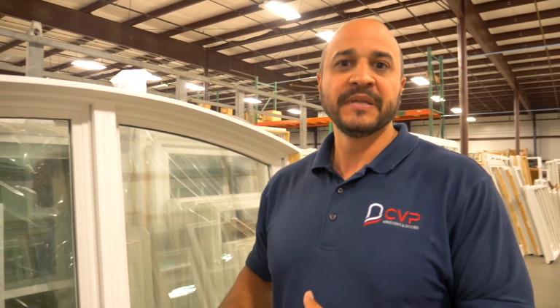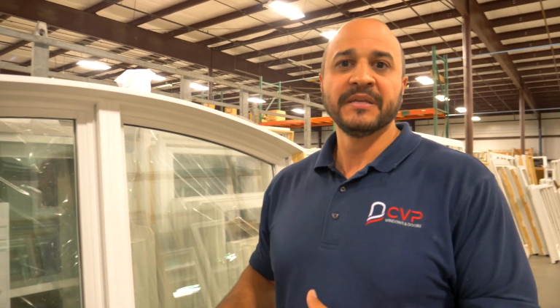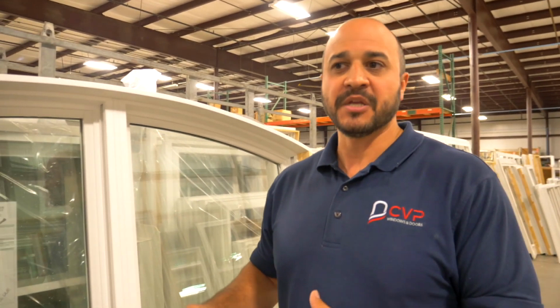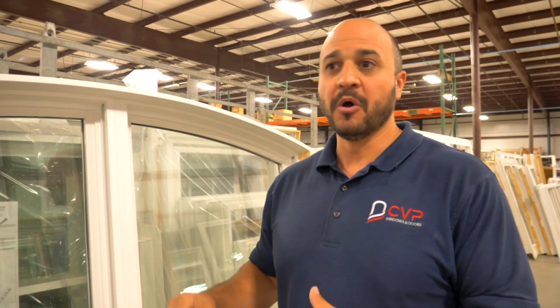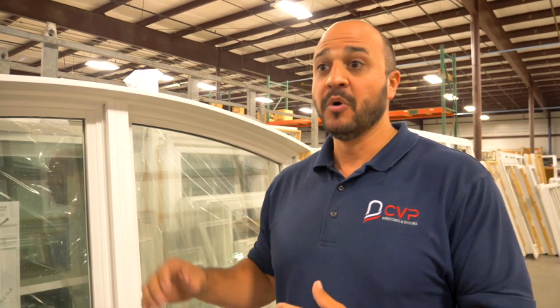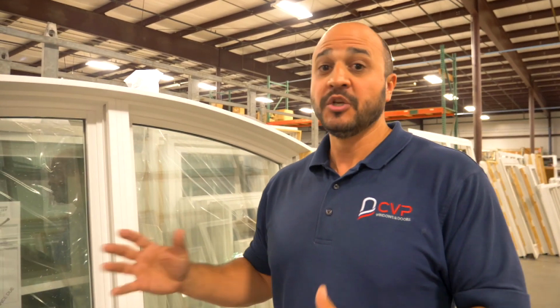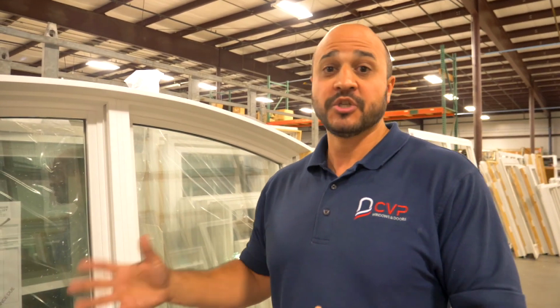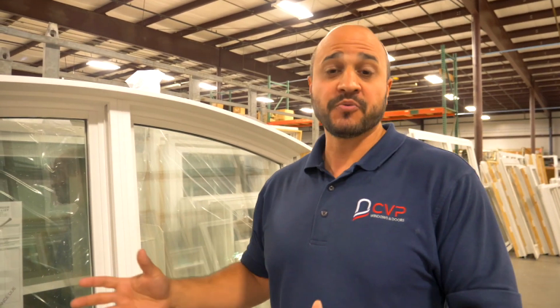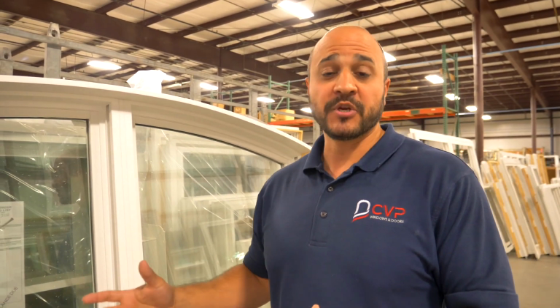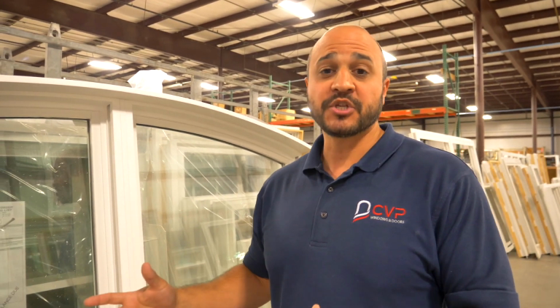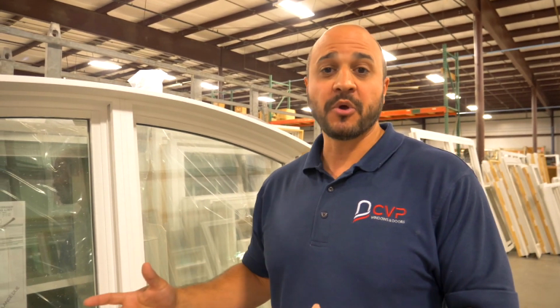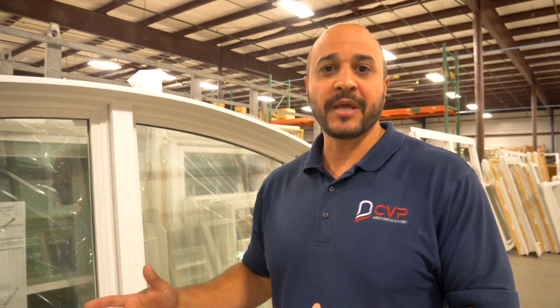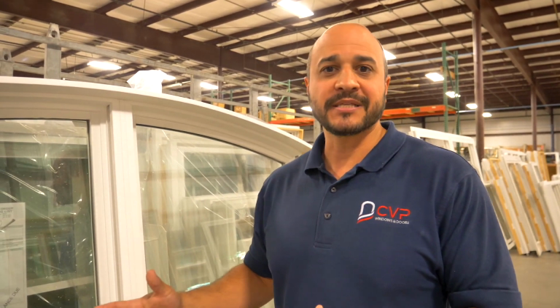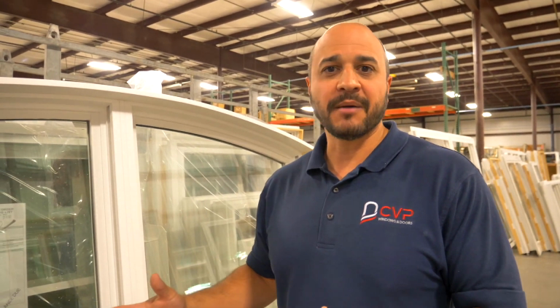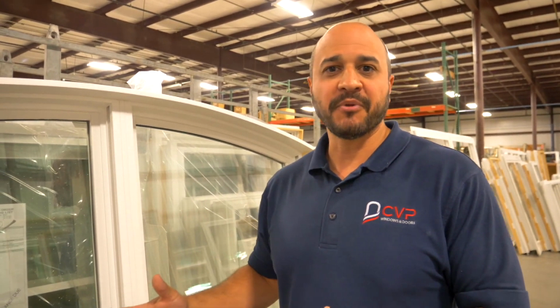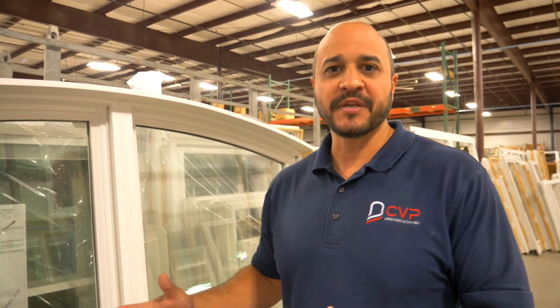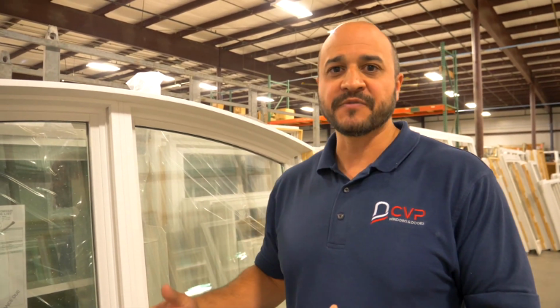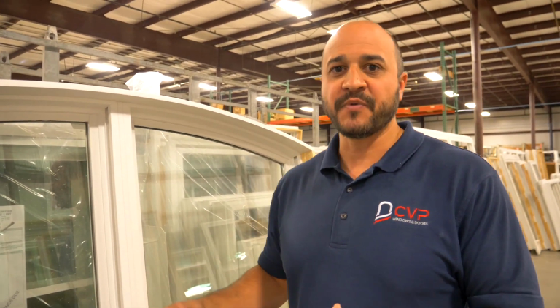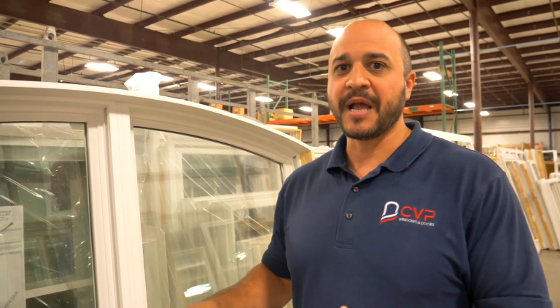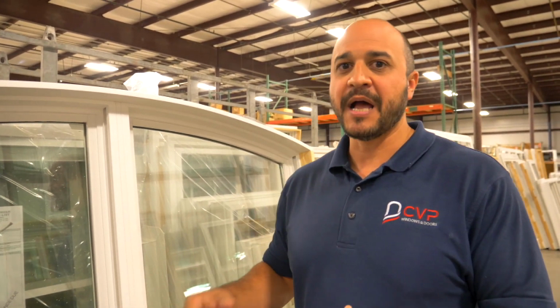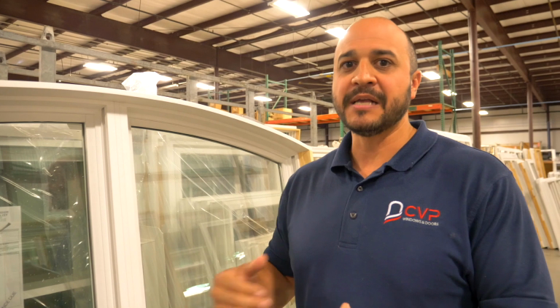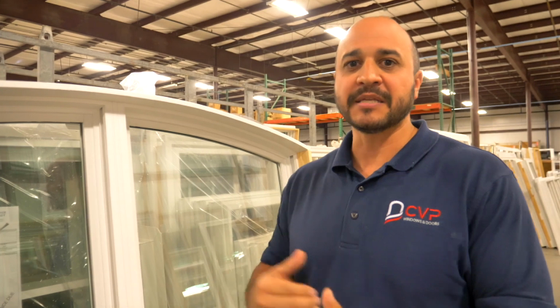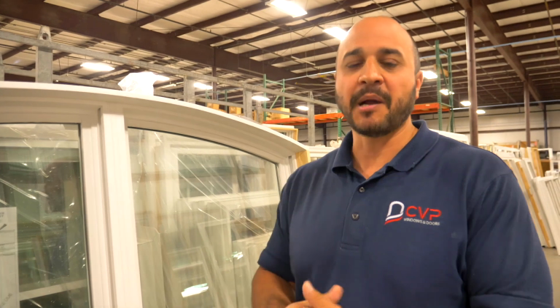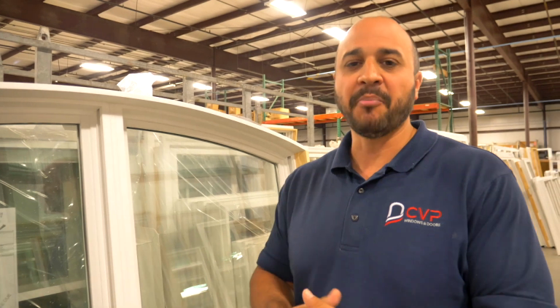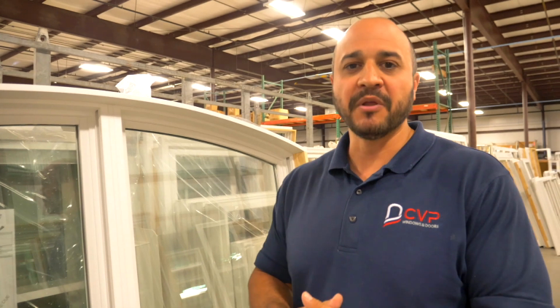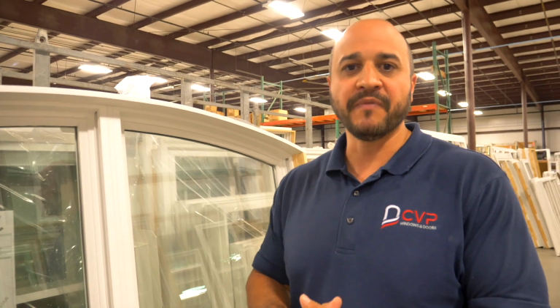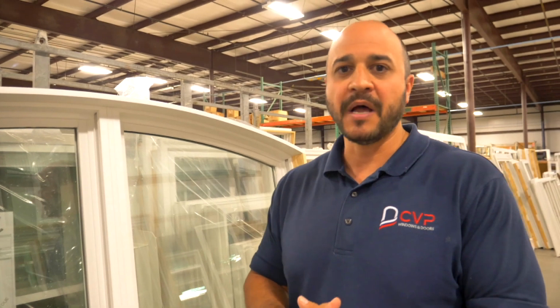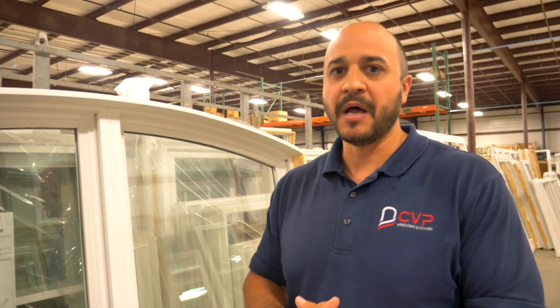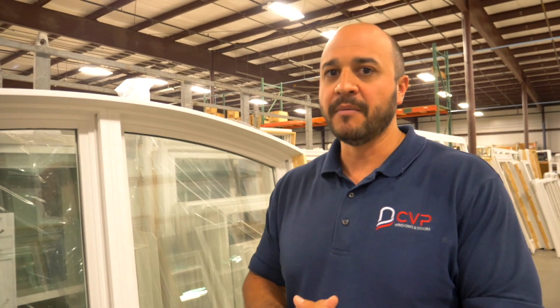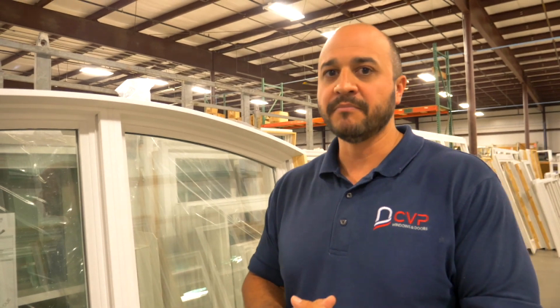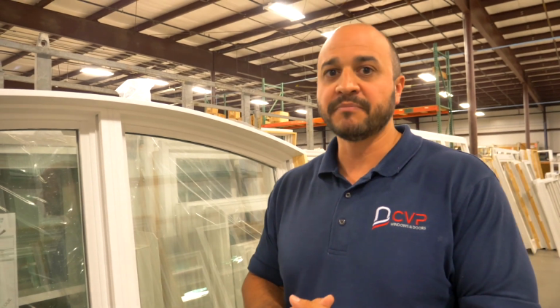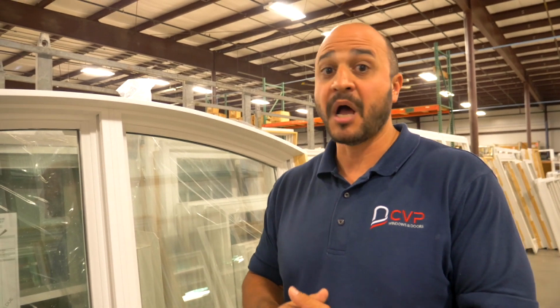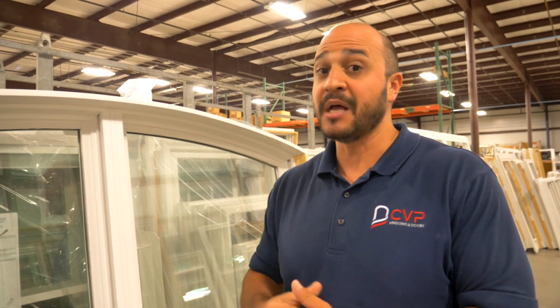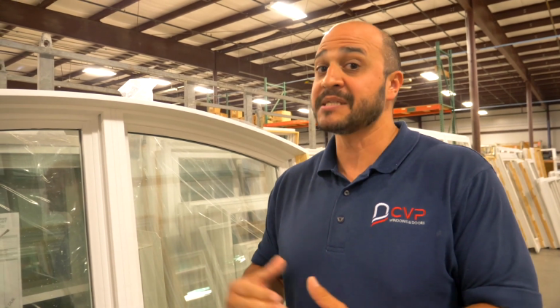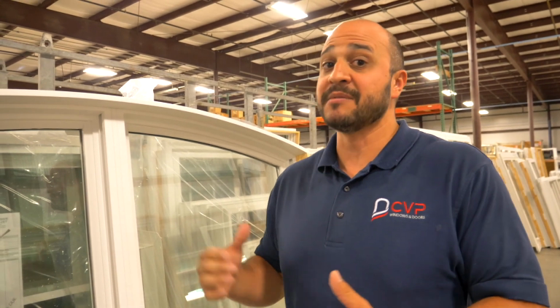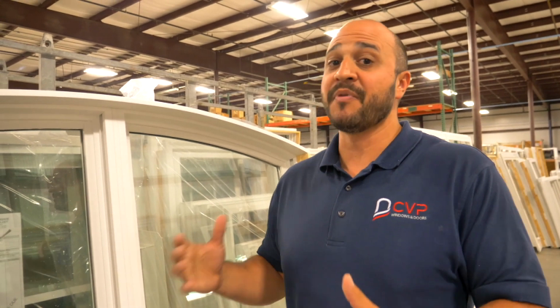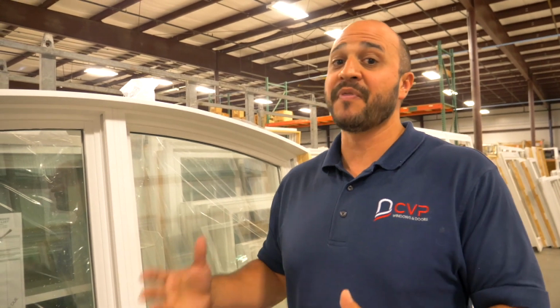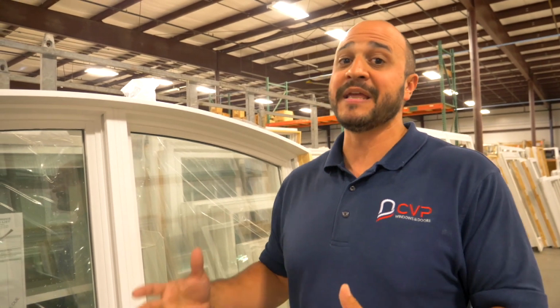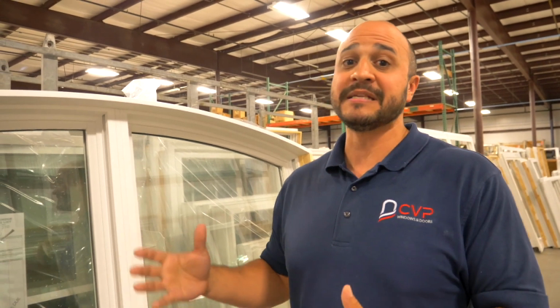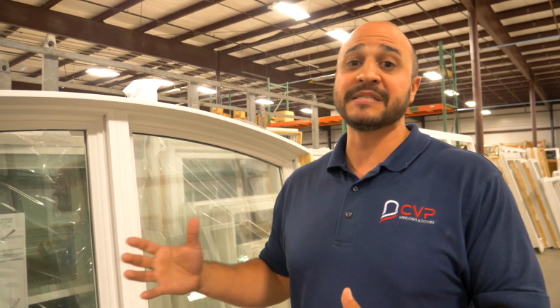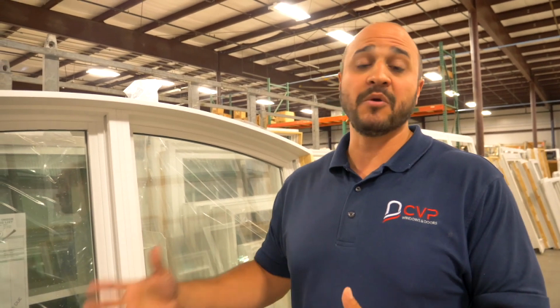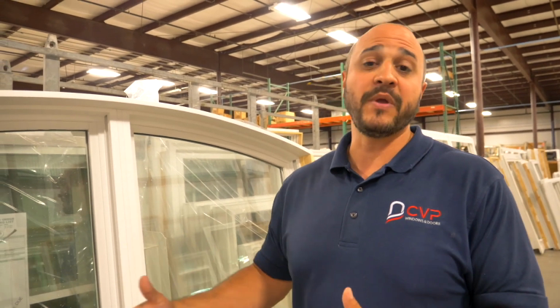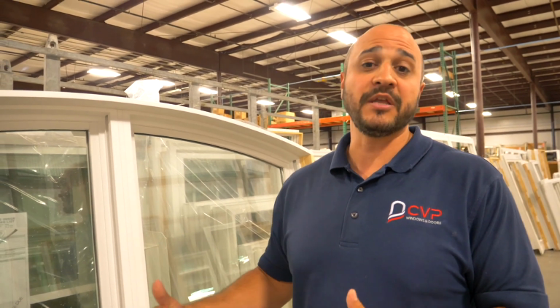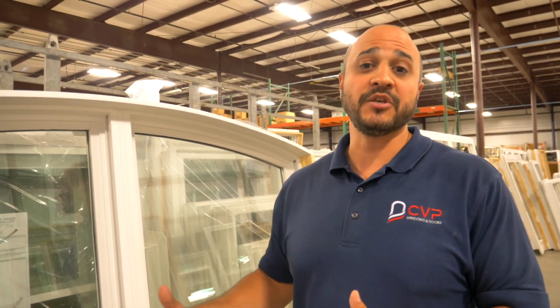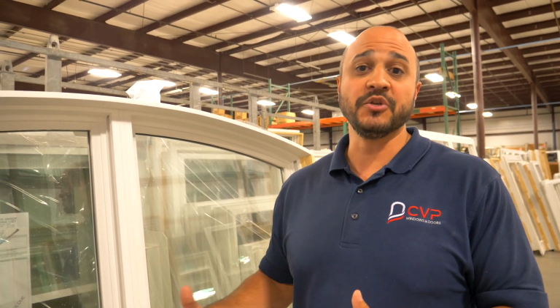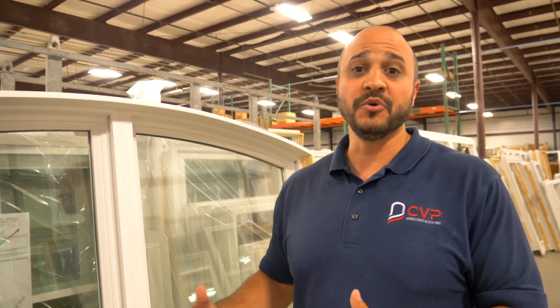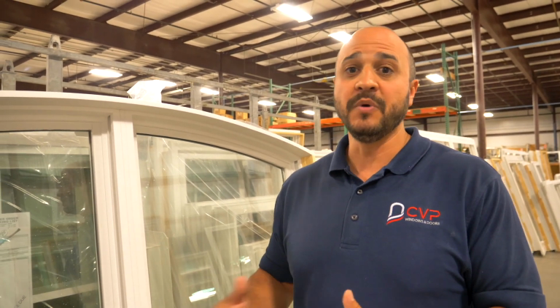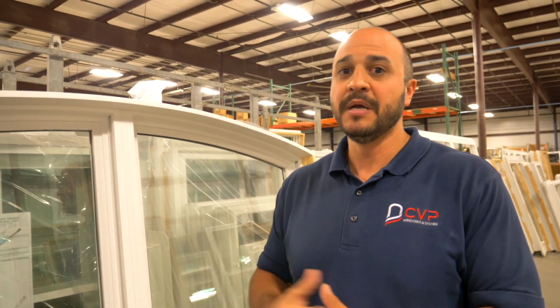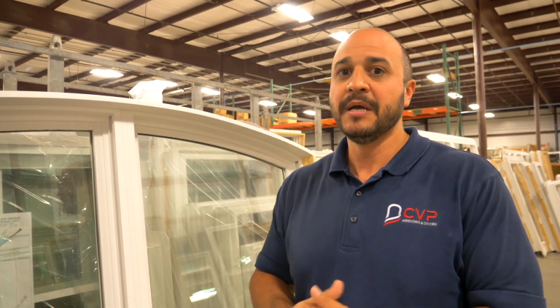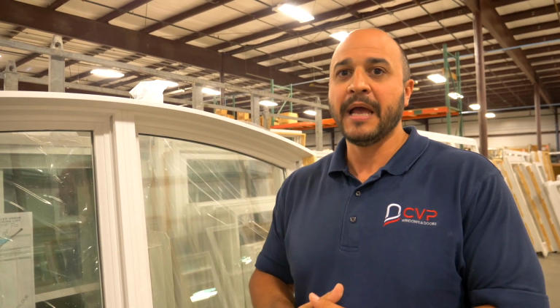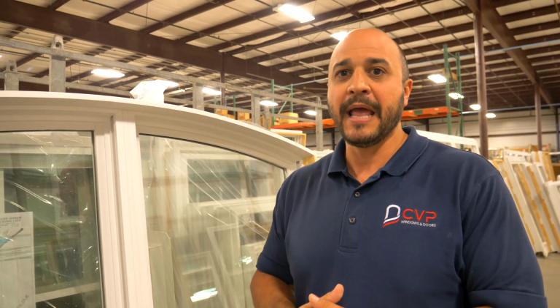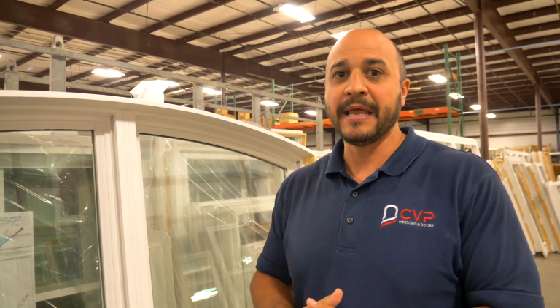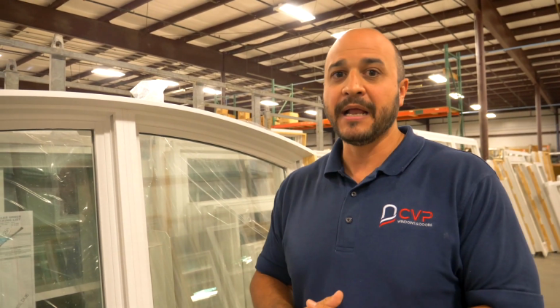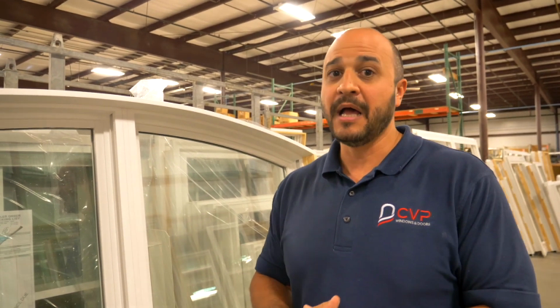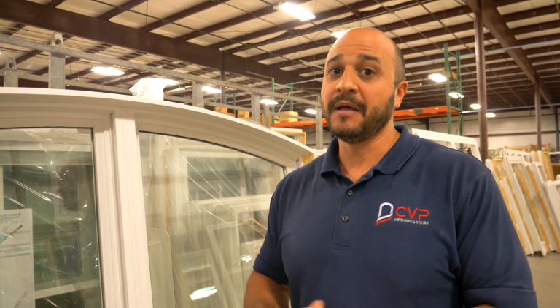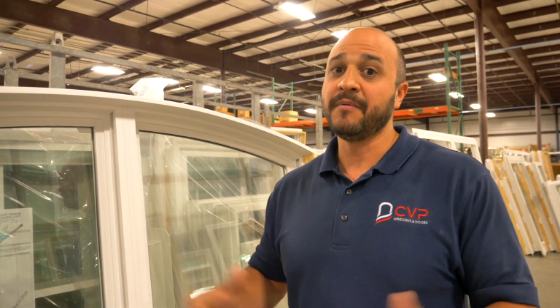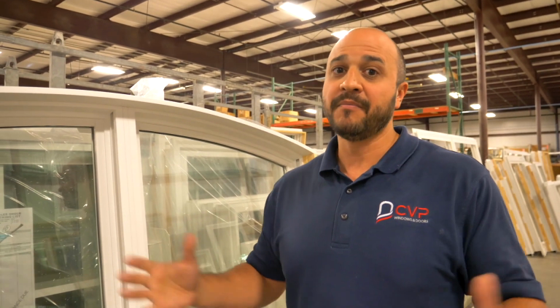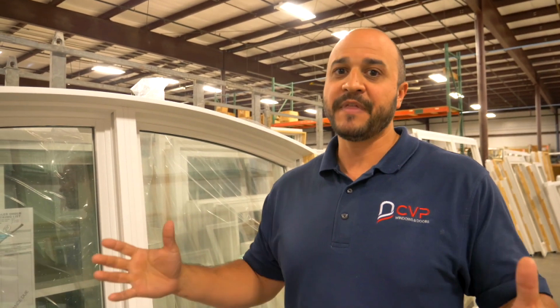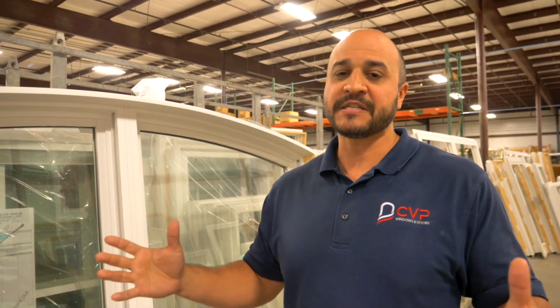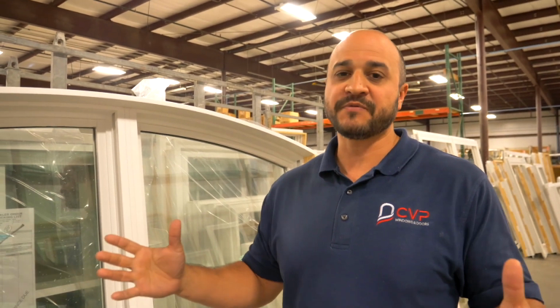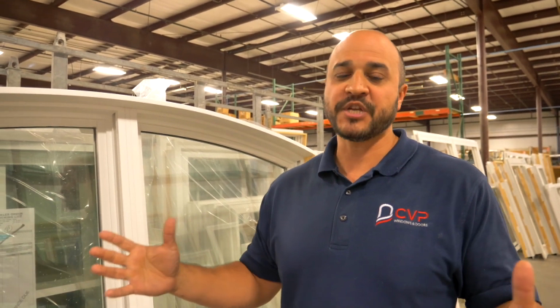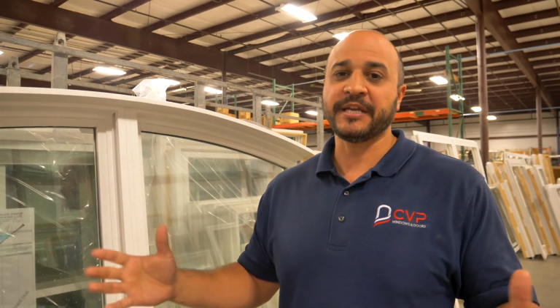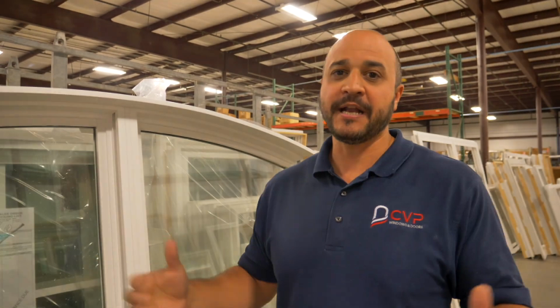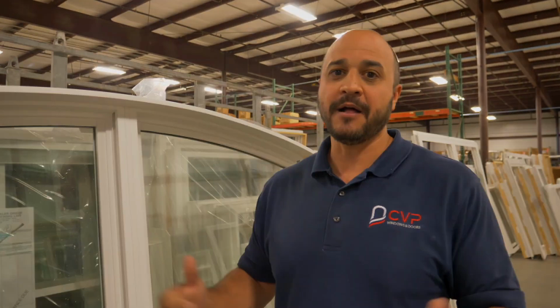Just want to showcase a couple of things for you guys — some custom things that we can do. Thanks for checking it out.